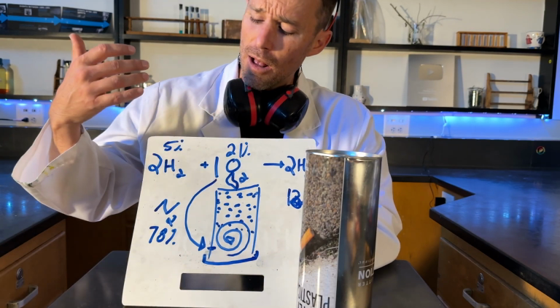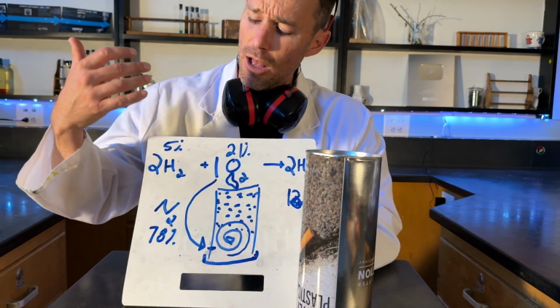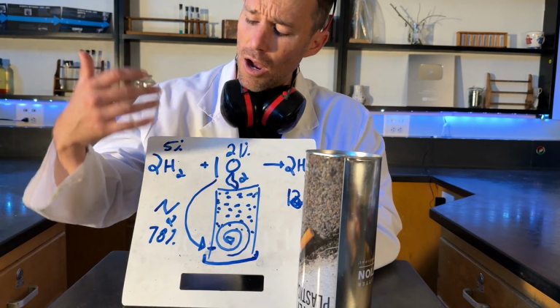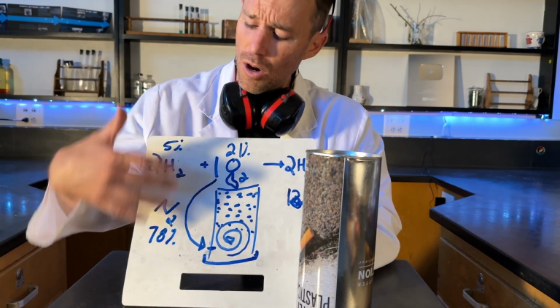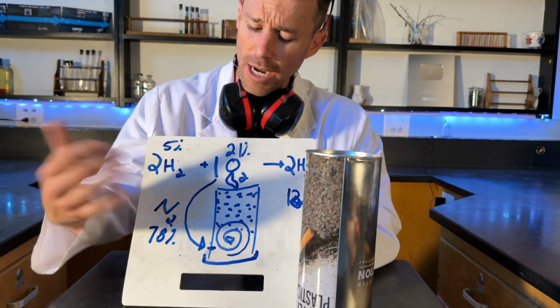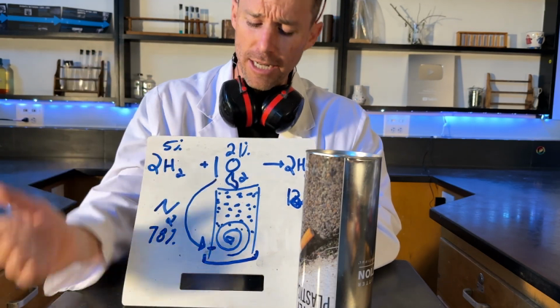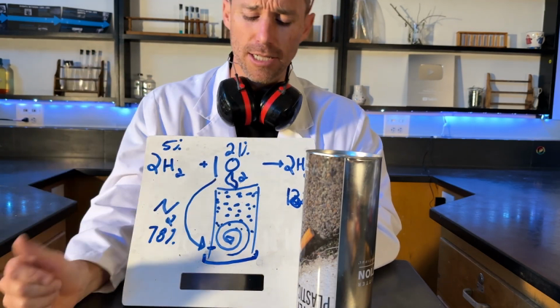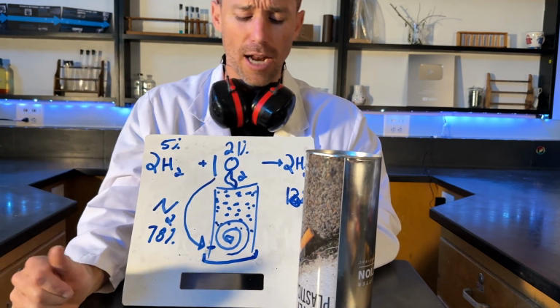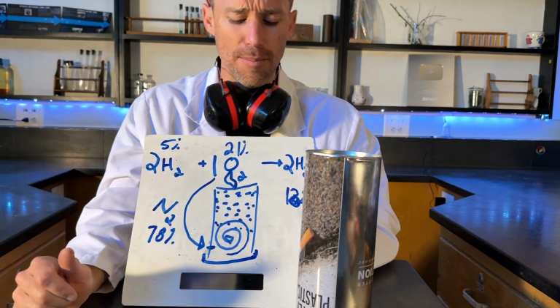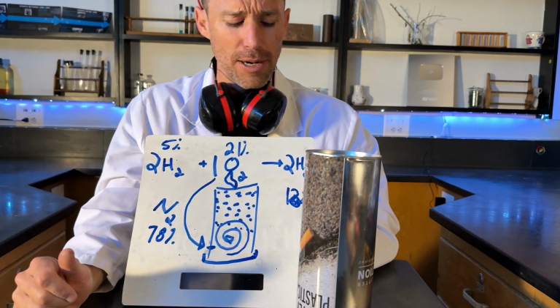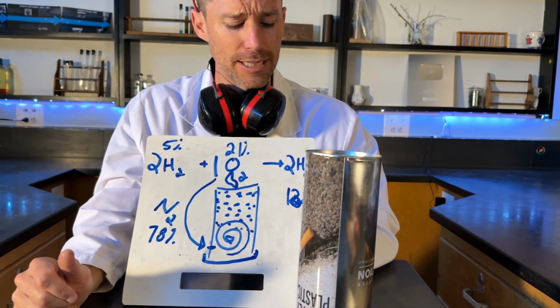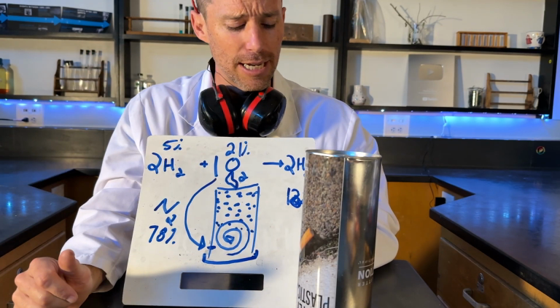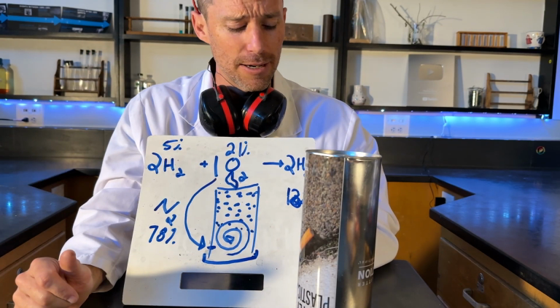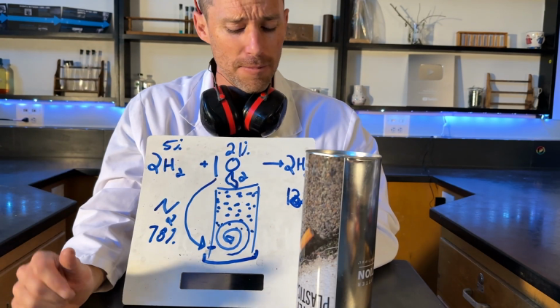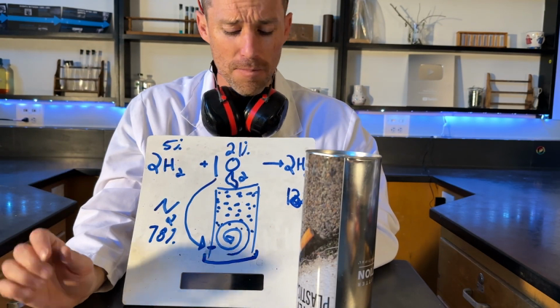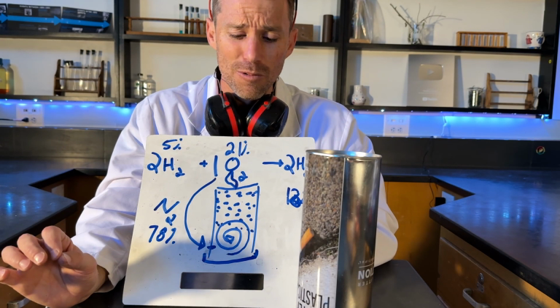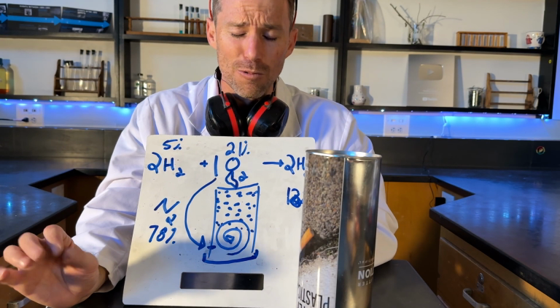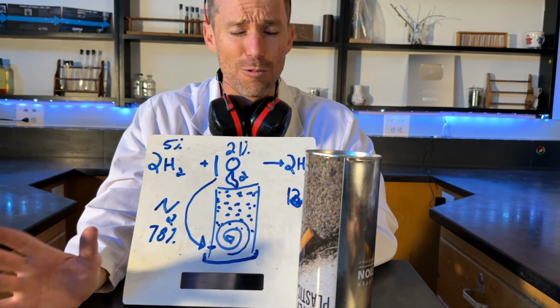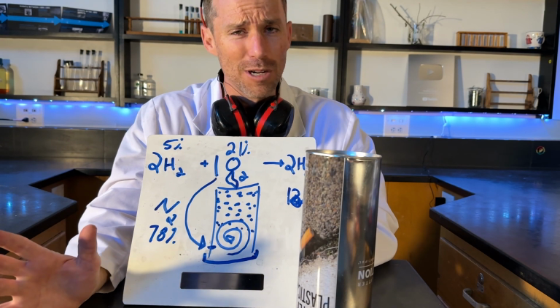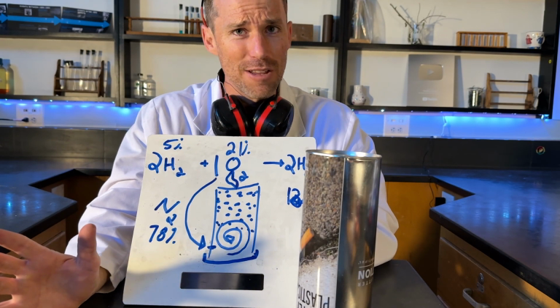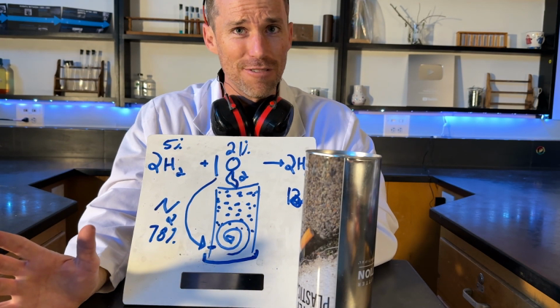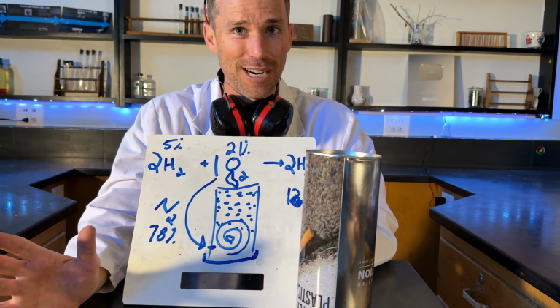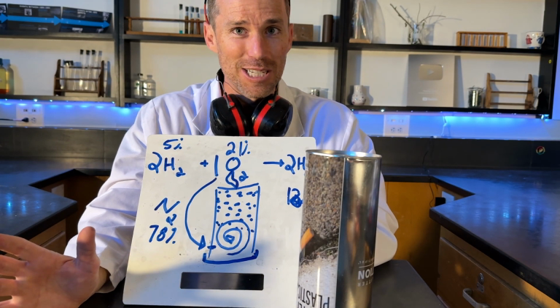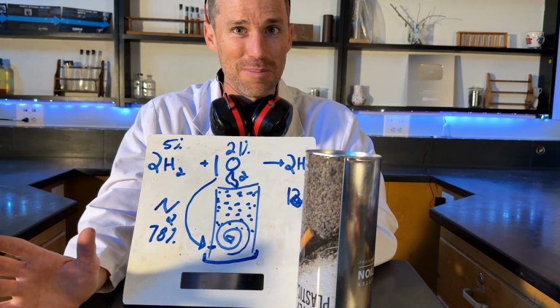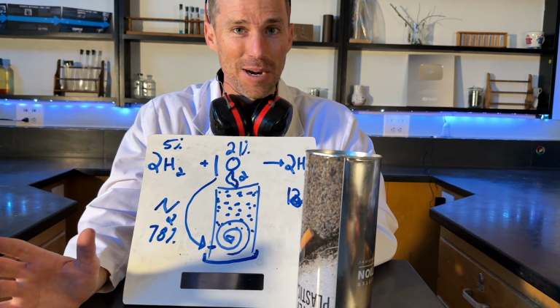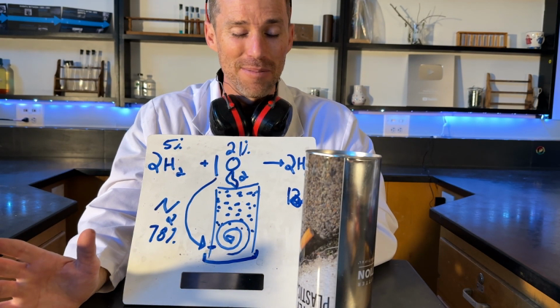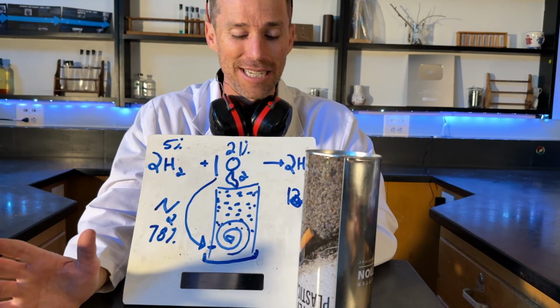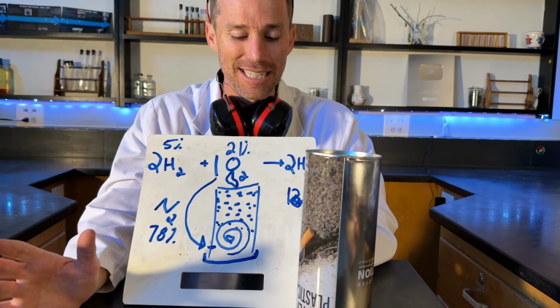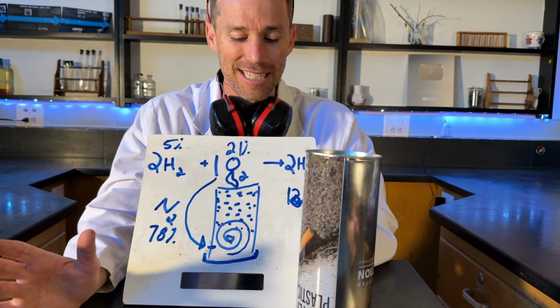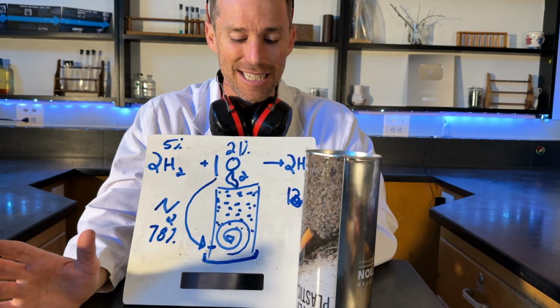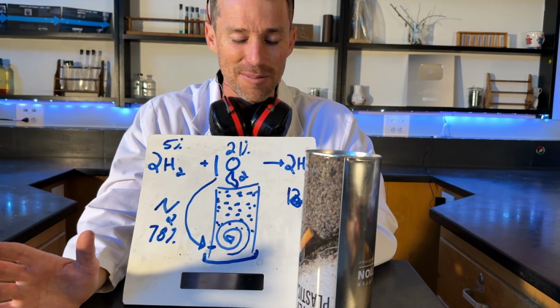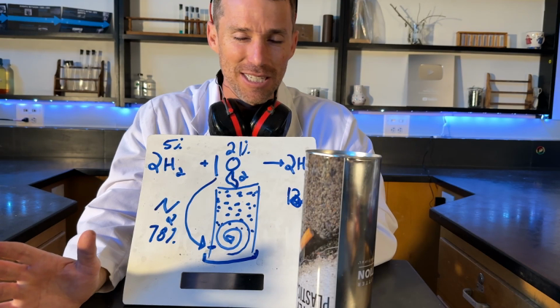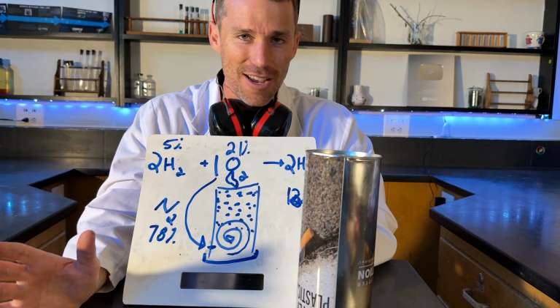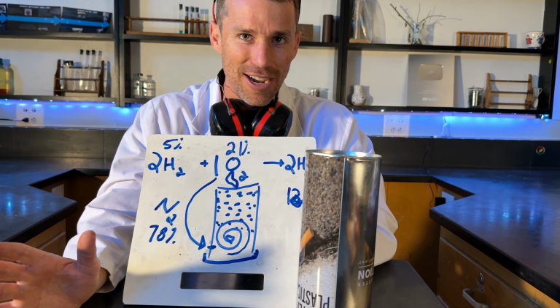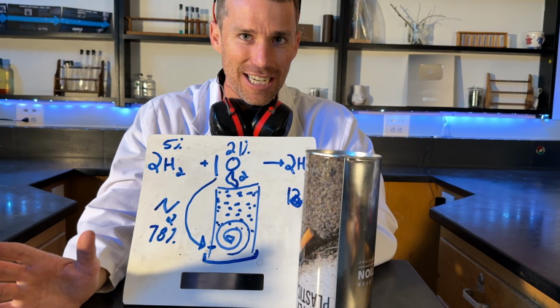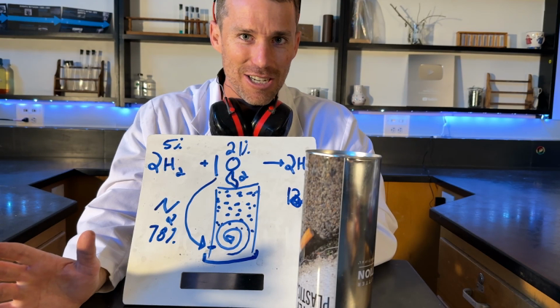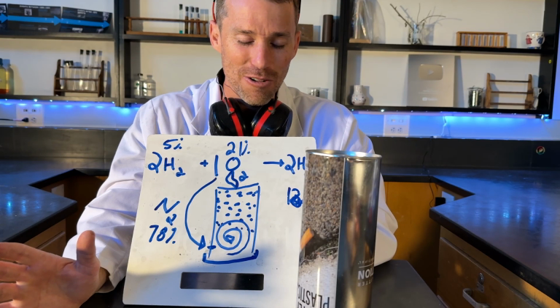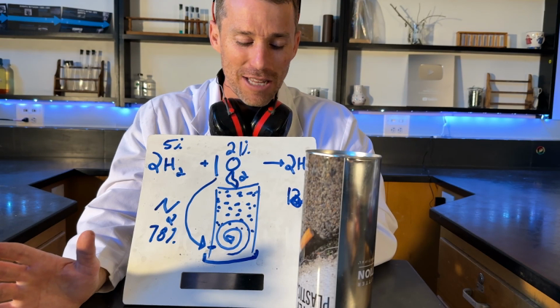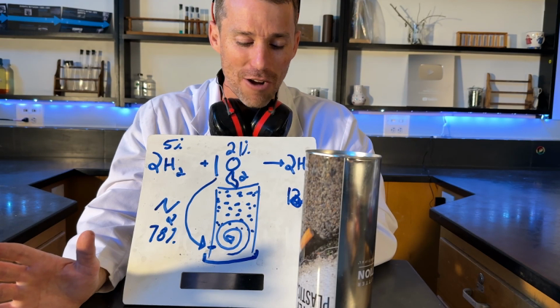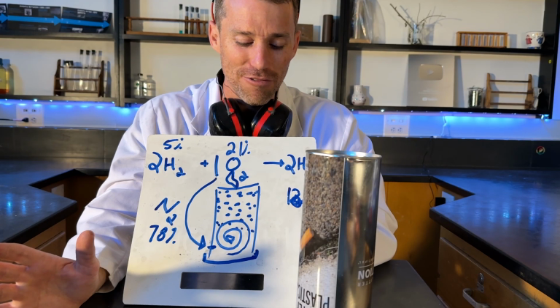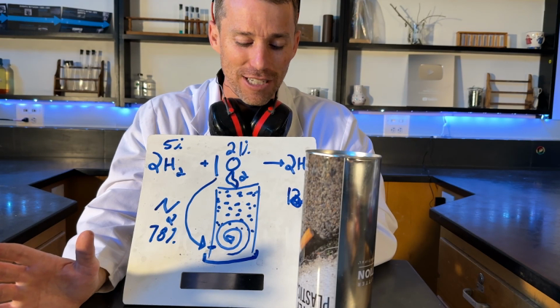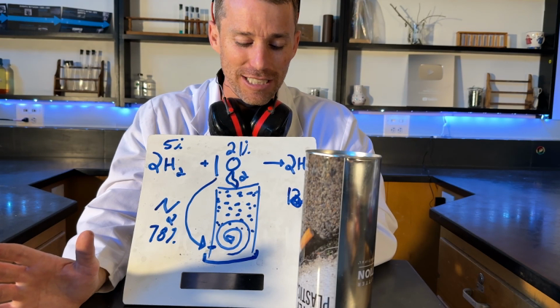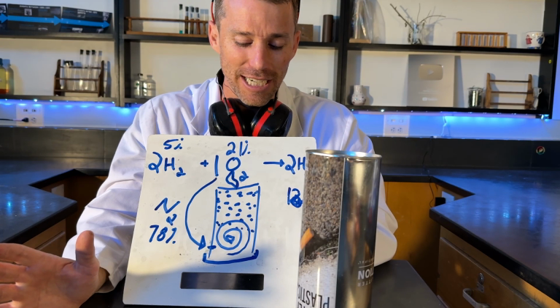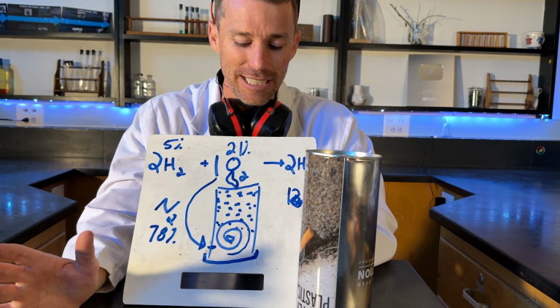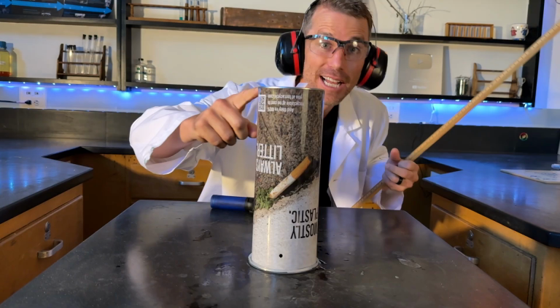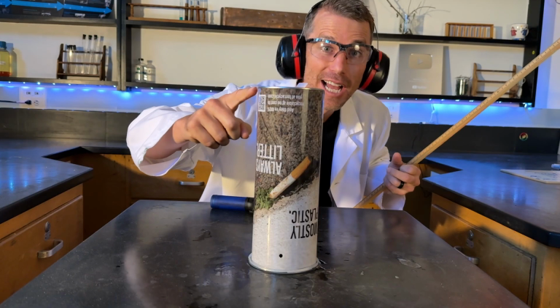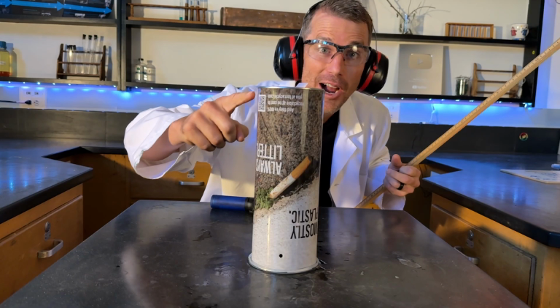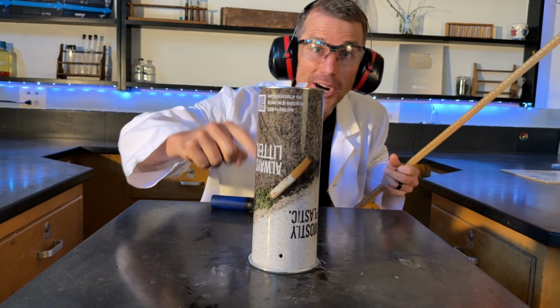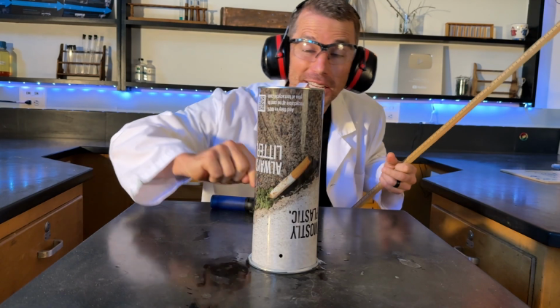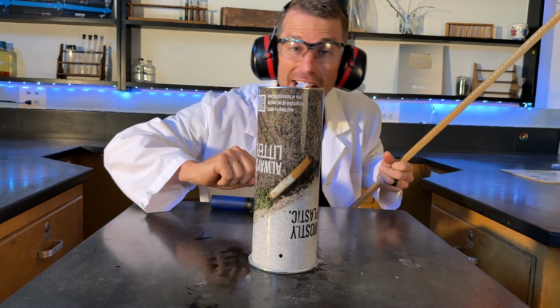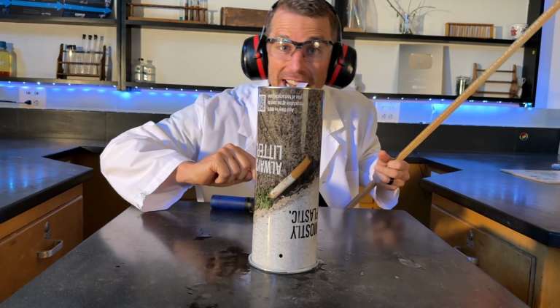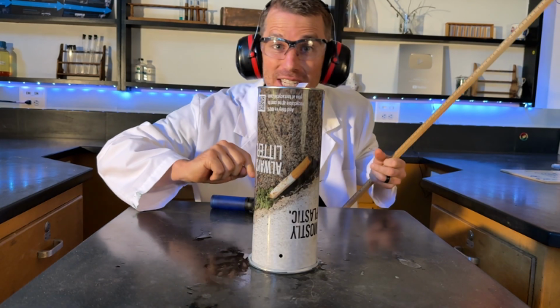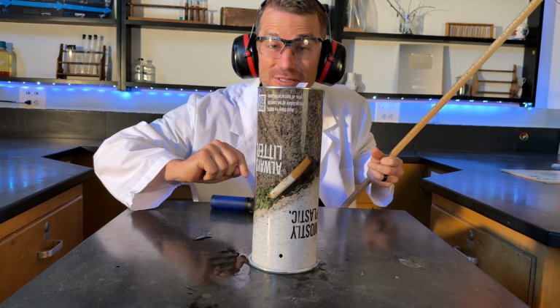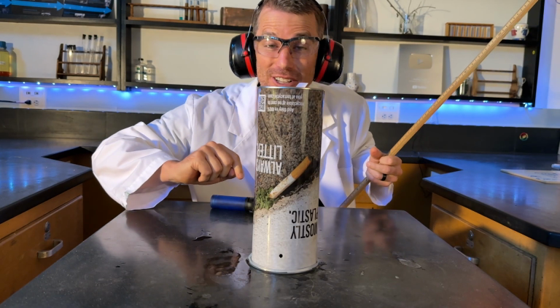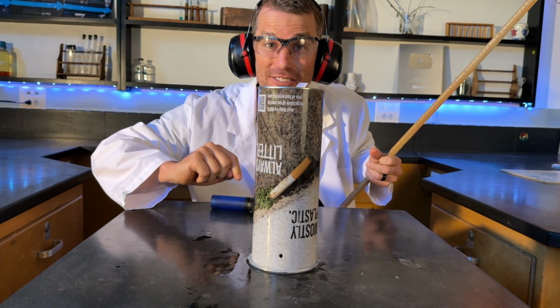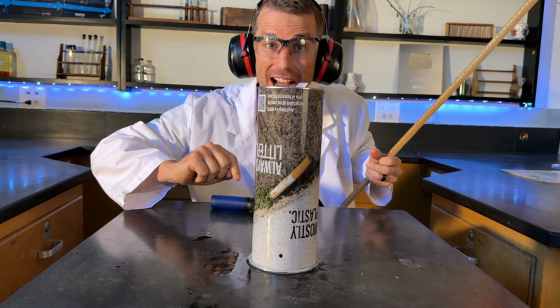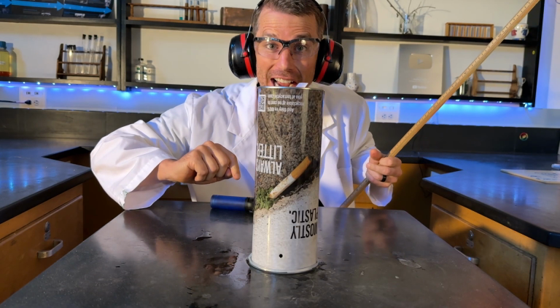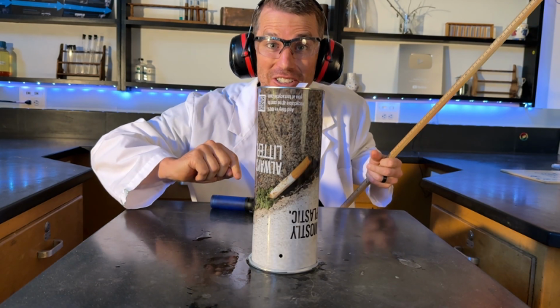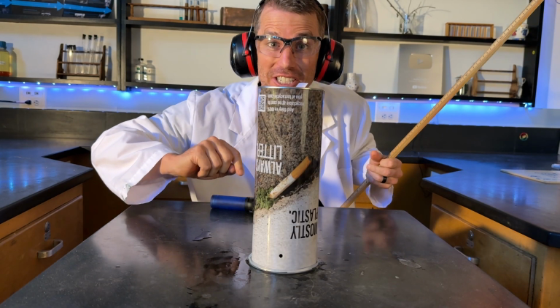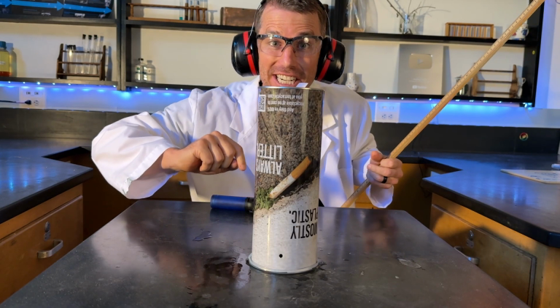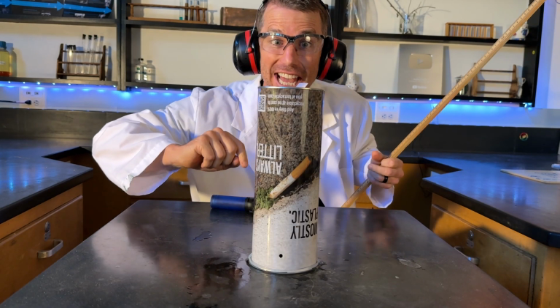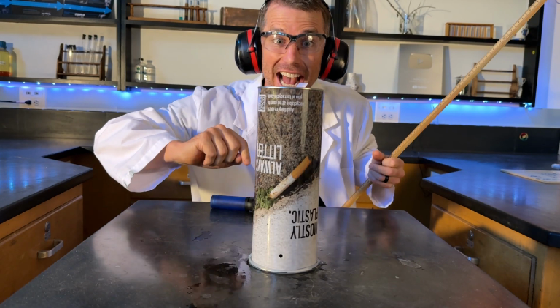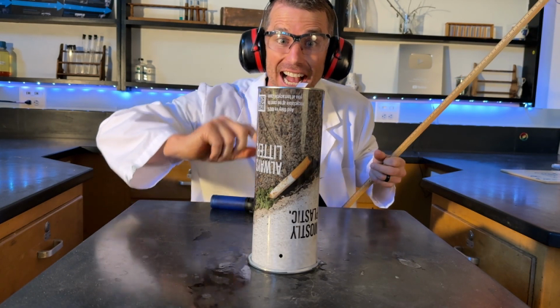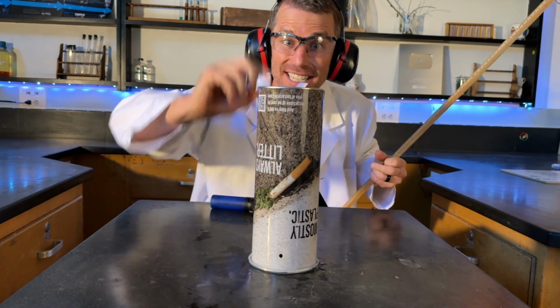That's a really fun experiment. Let me see if I can do it without flinching — our can's full of hydrogen gas.